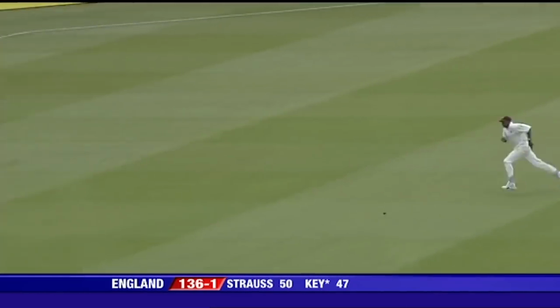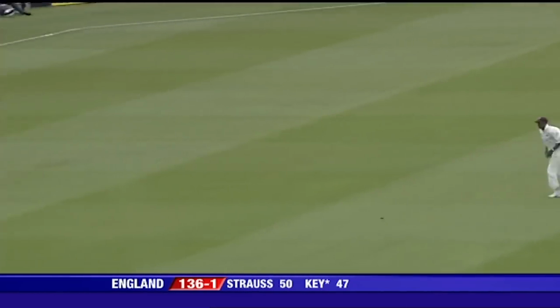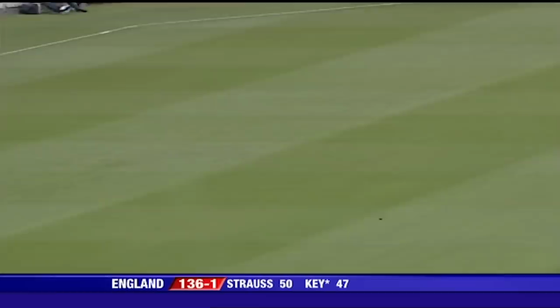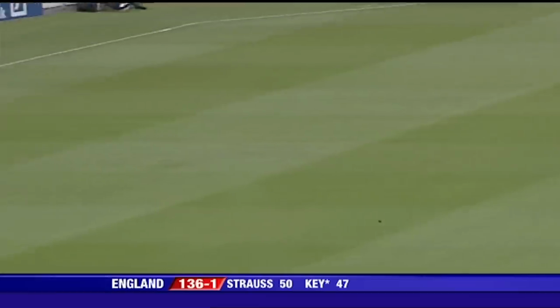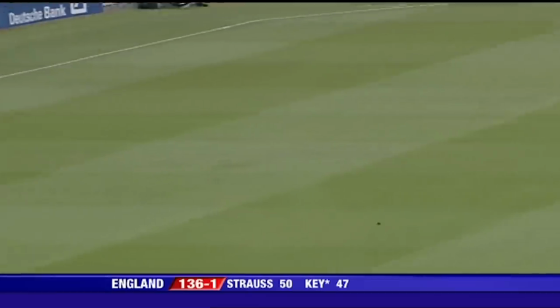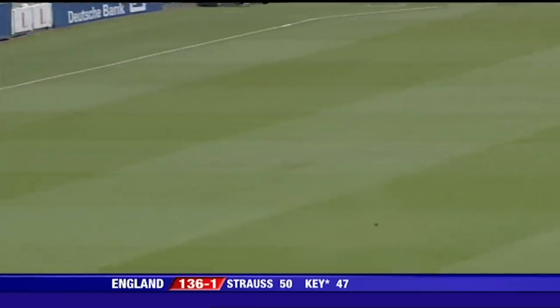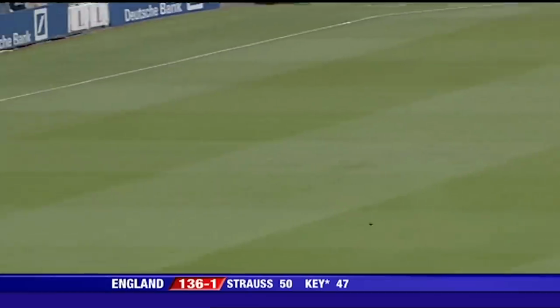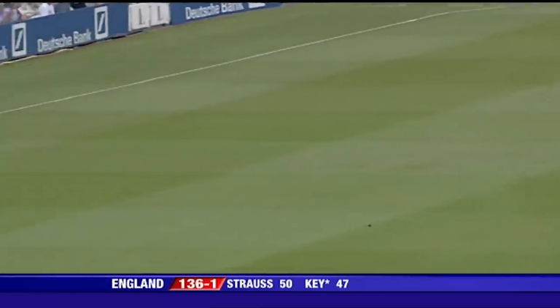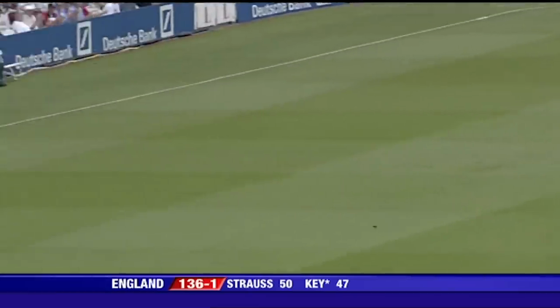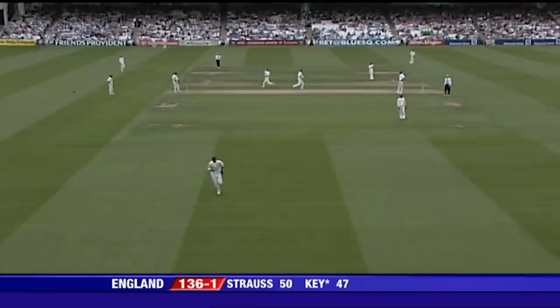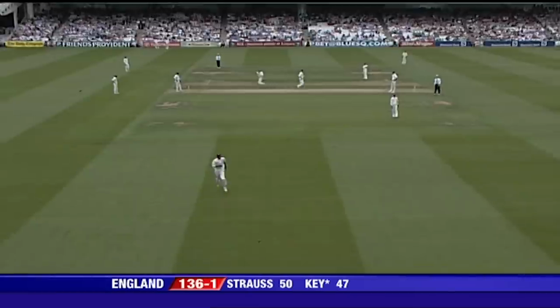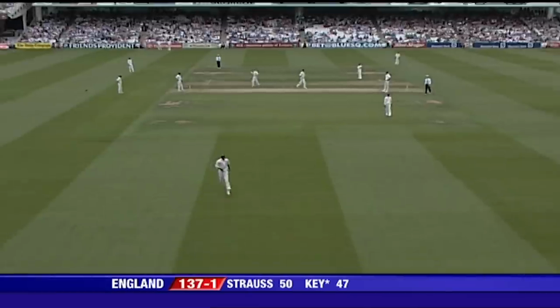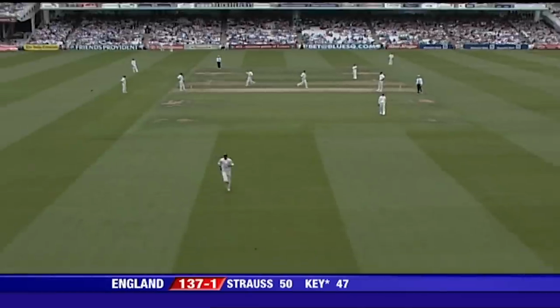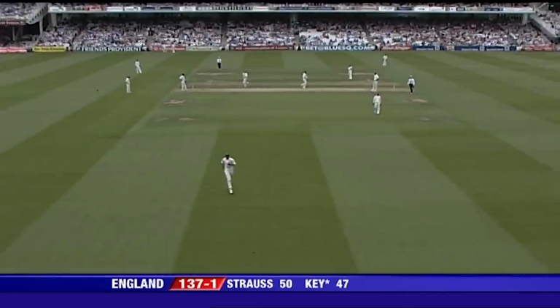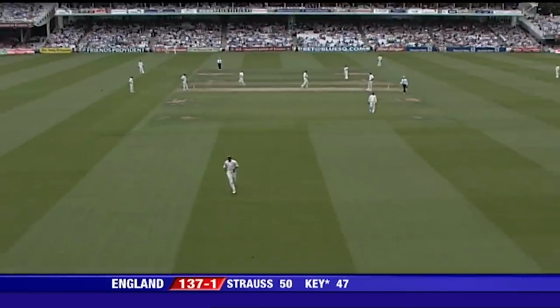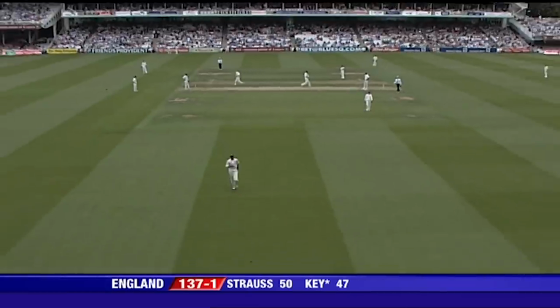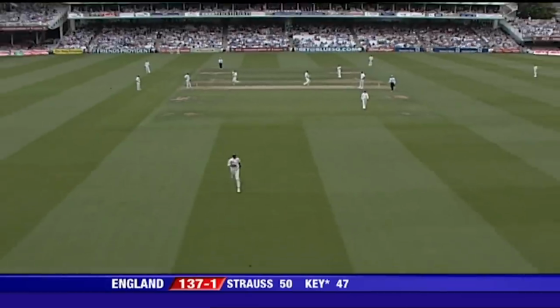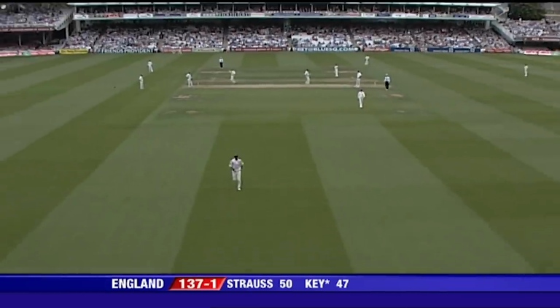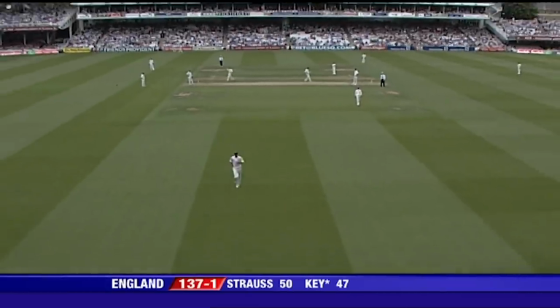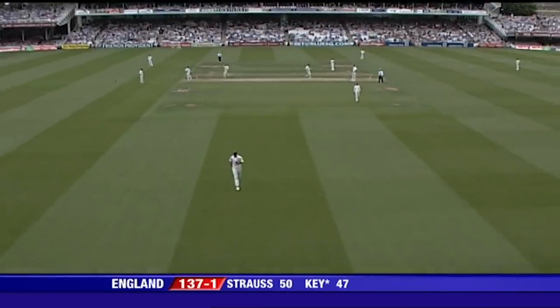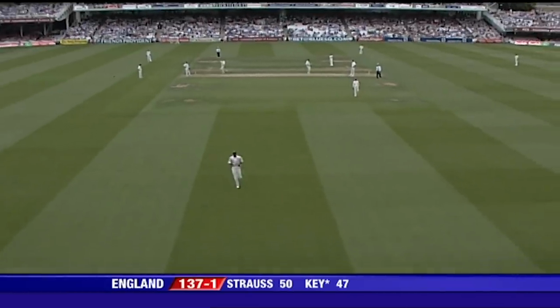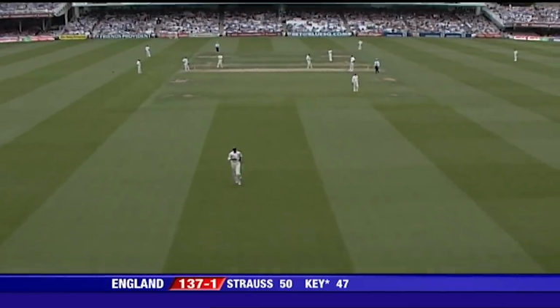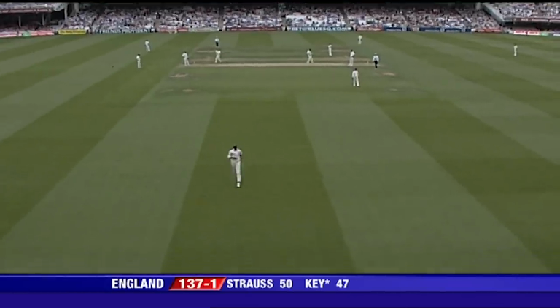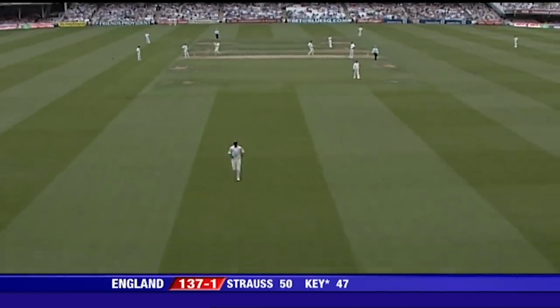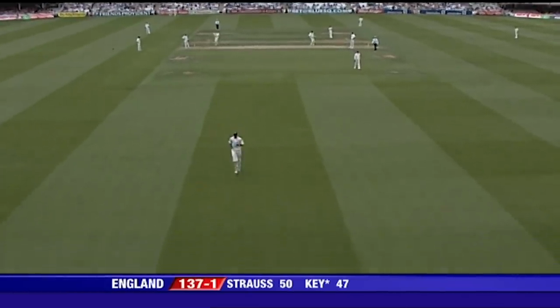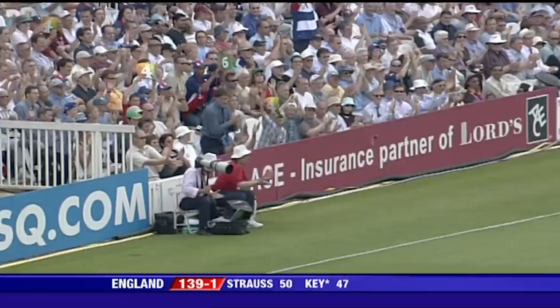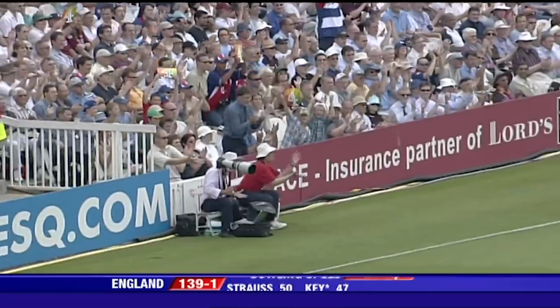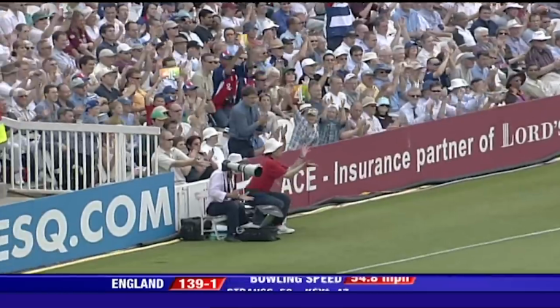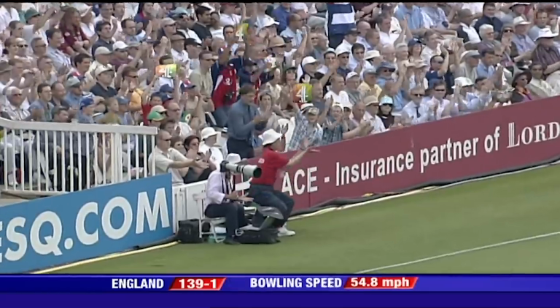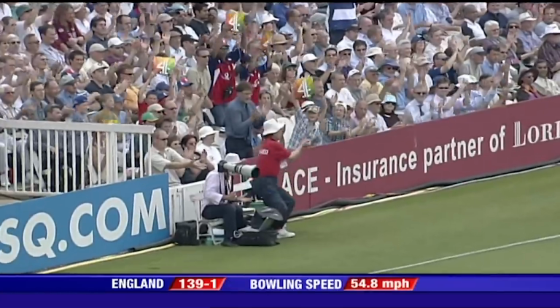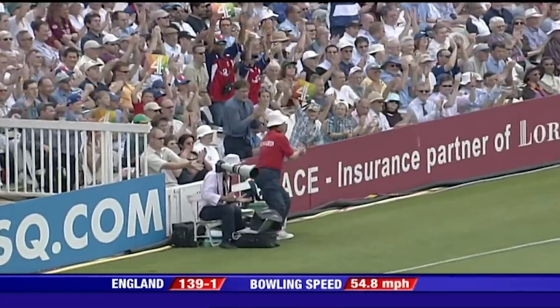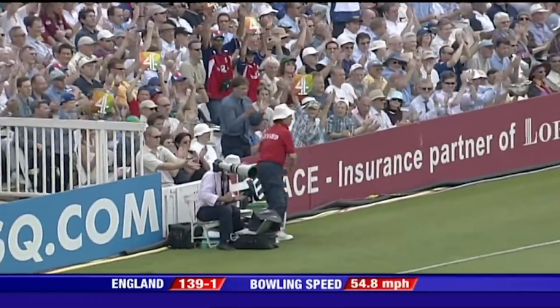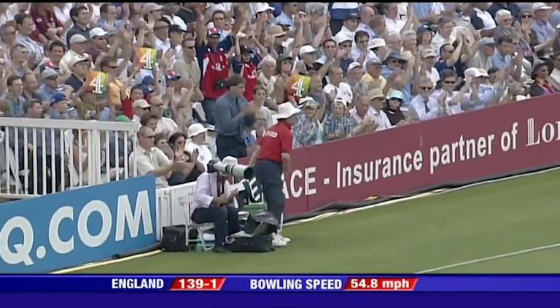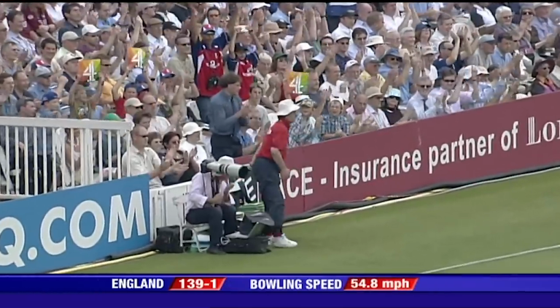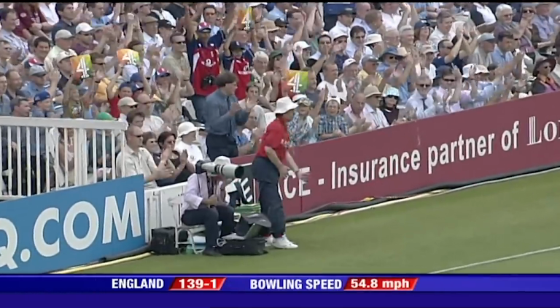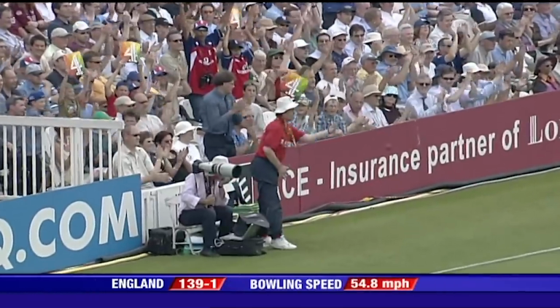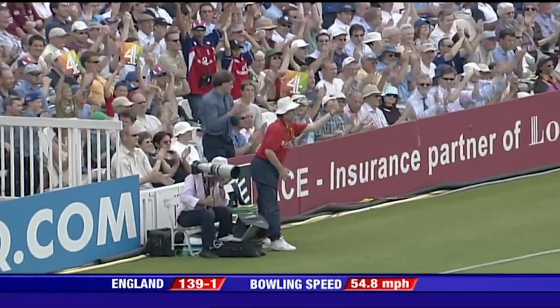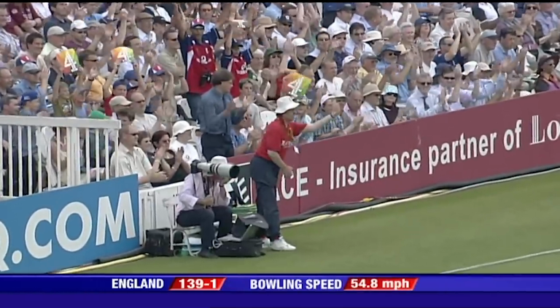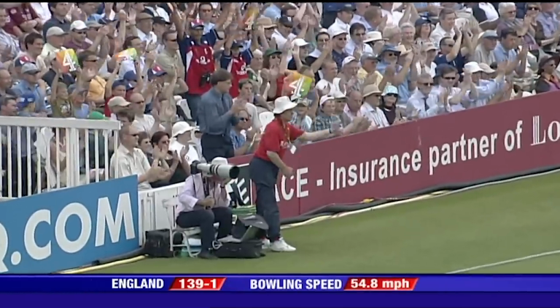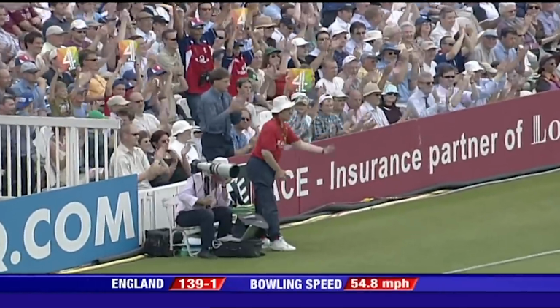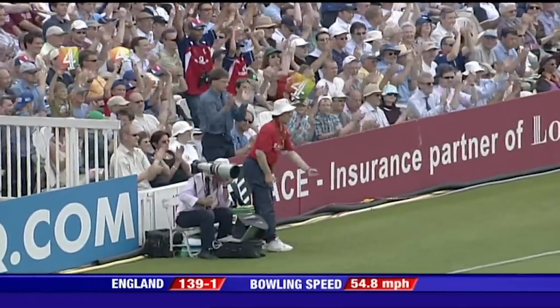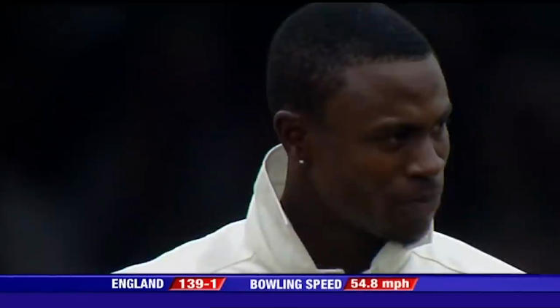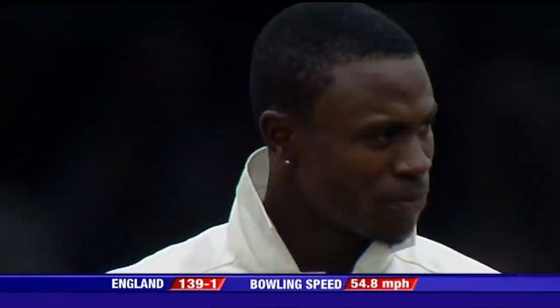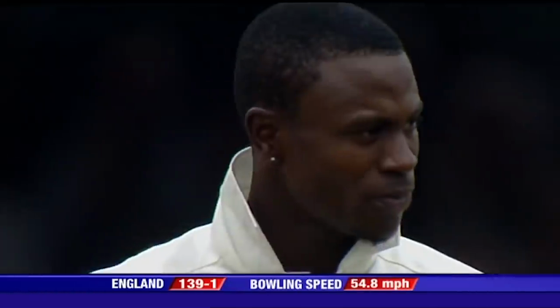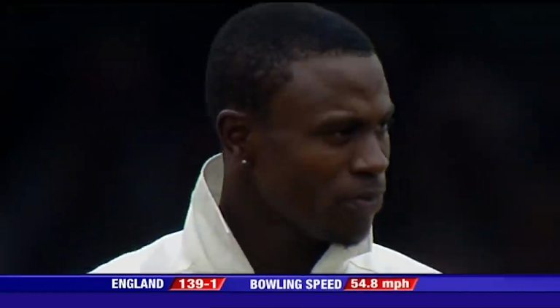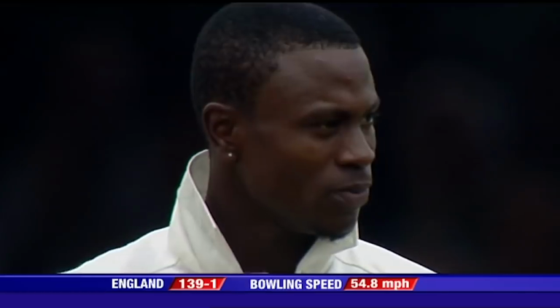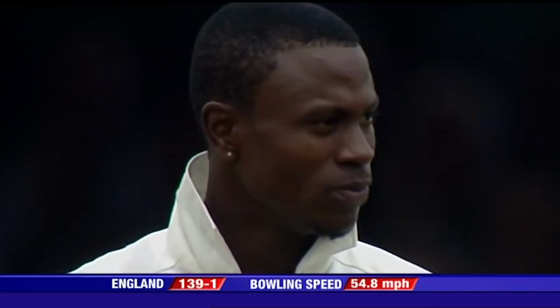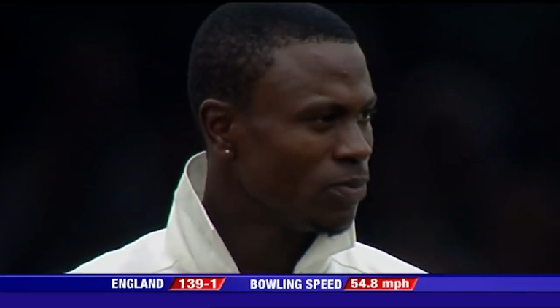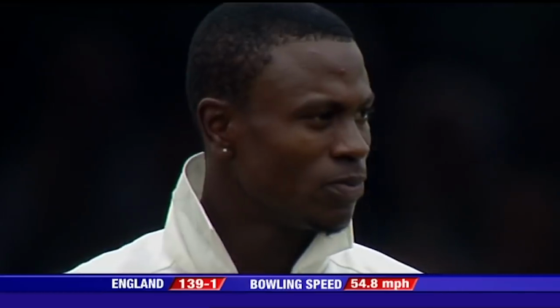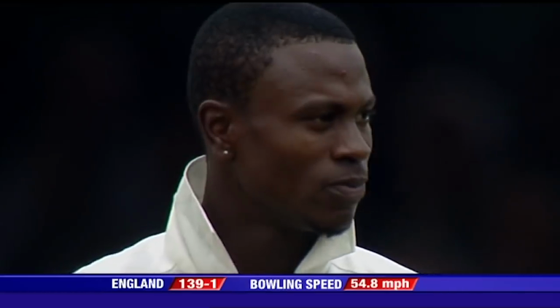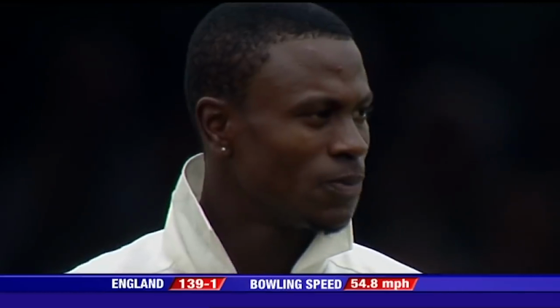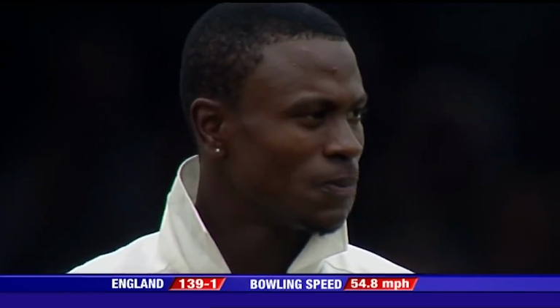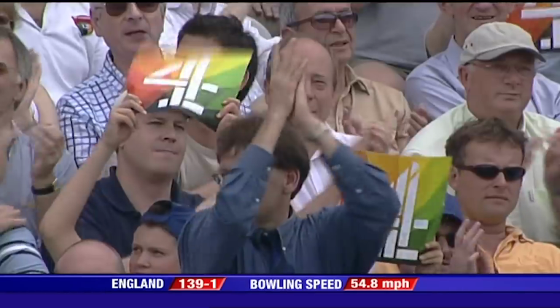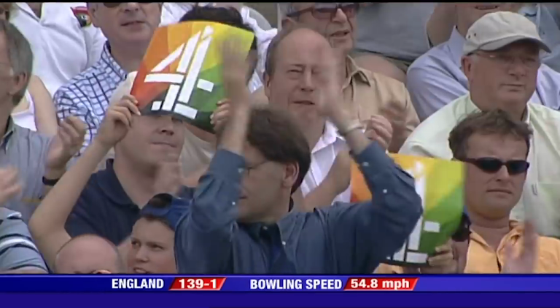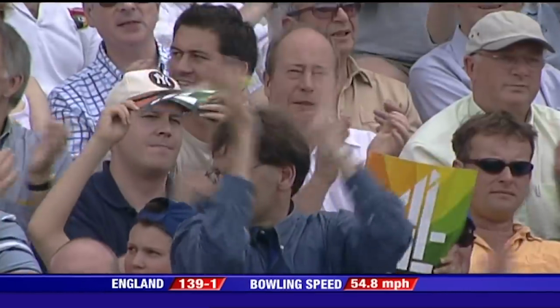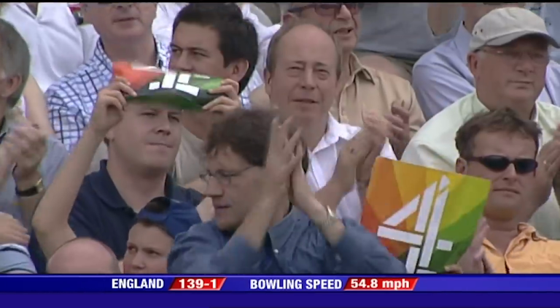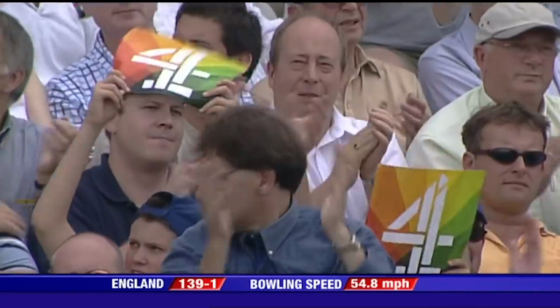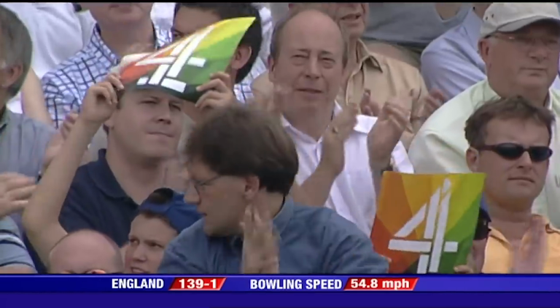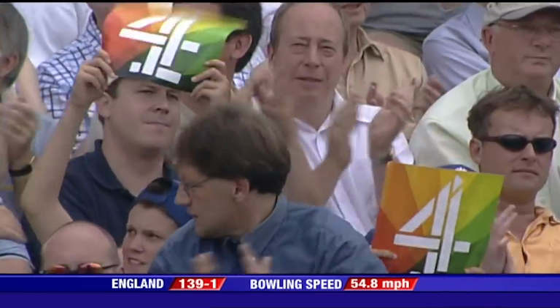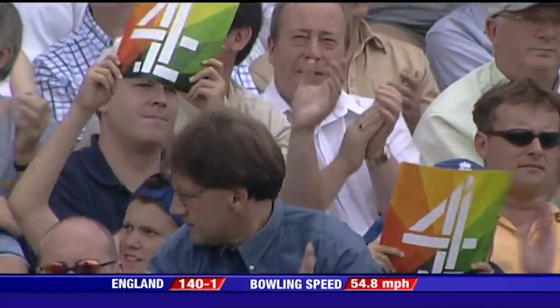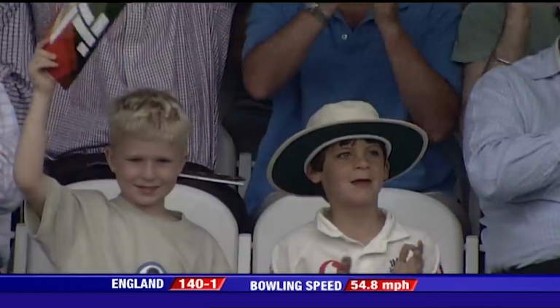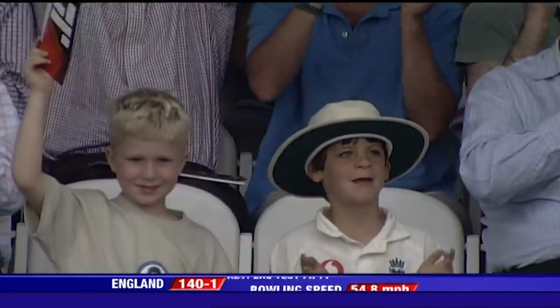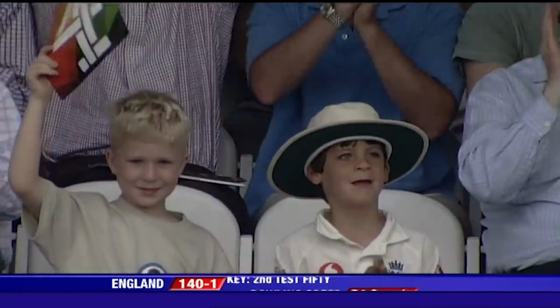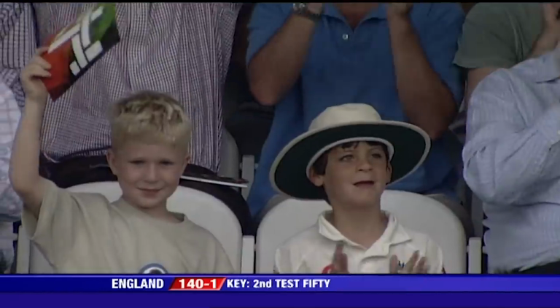That's just out there to be hit, isn't it? It's just short, it's wide. Rob Key goes on to 50.